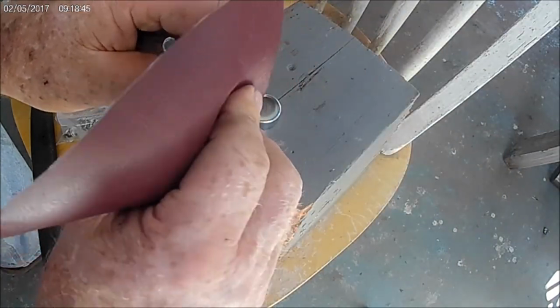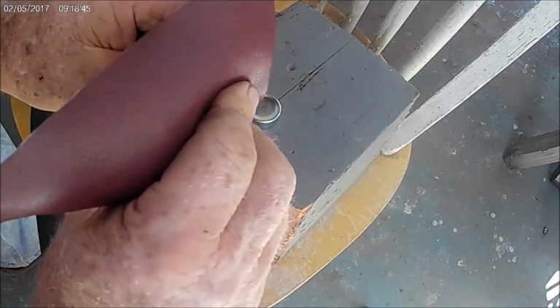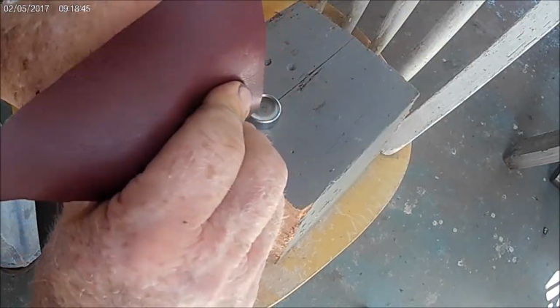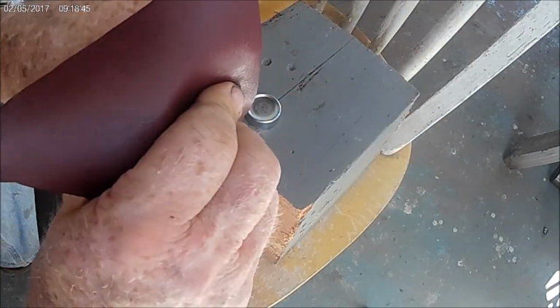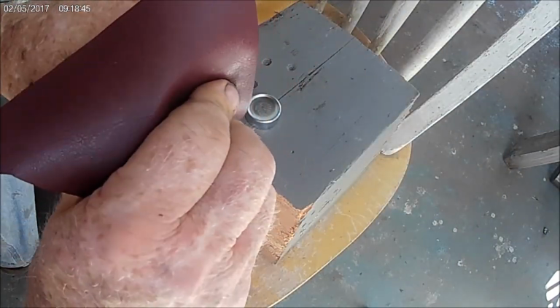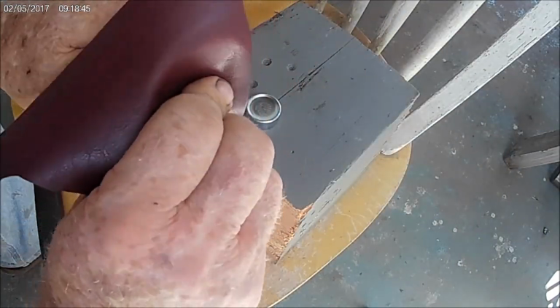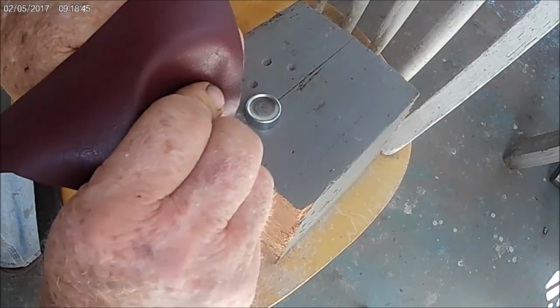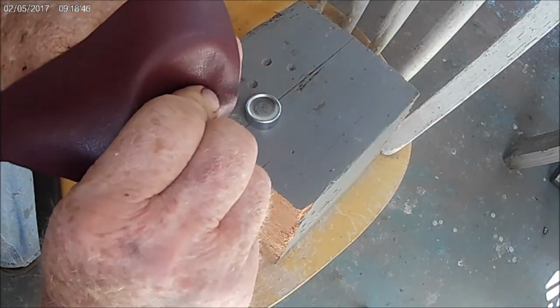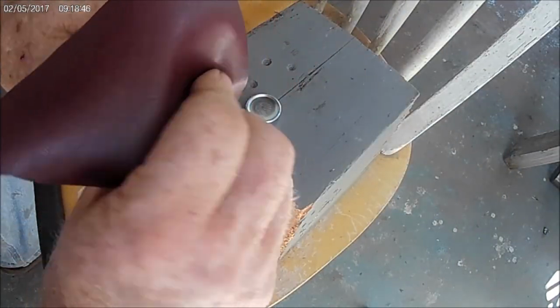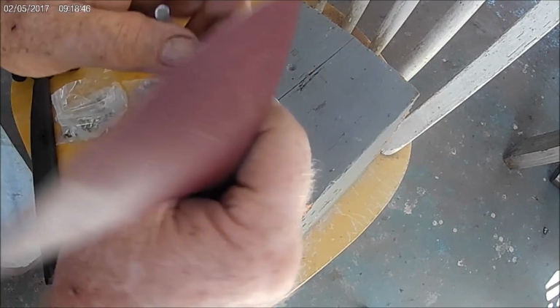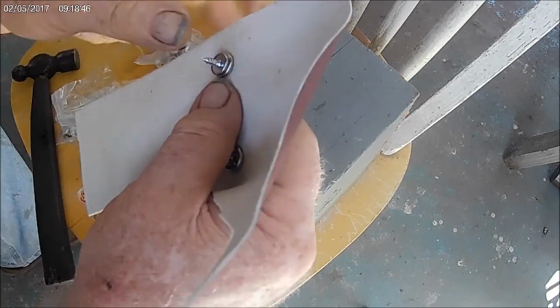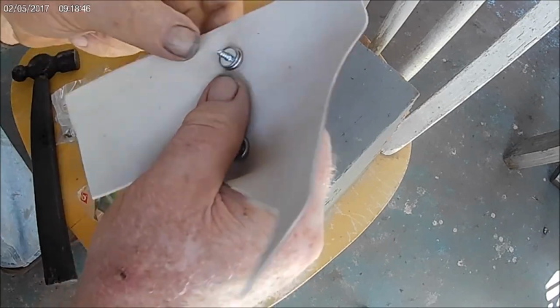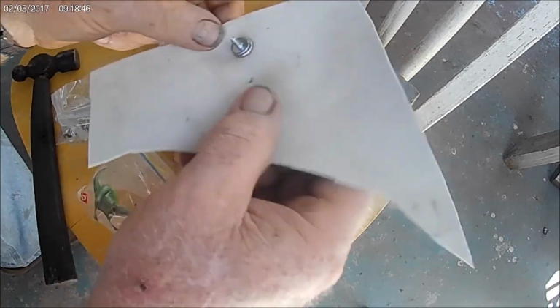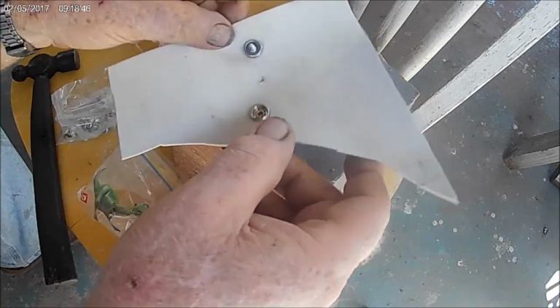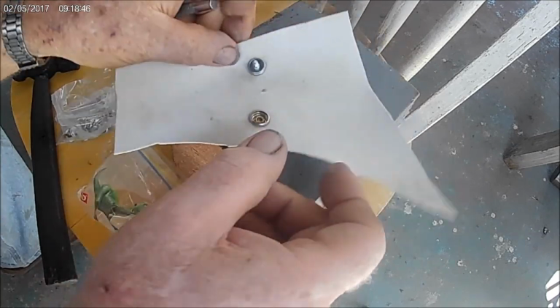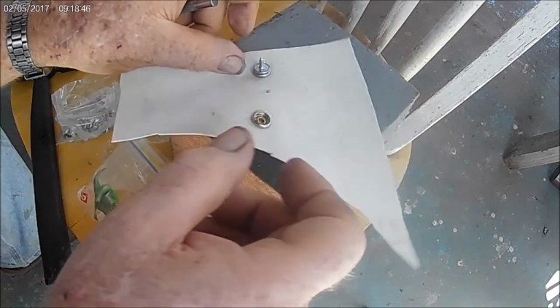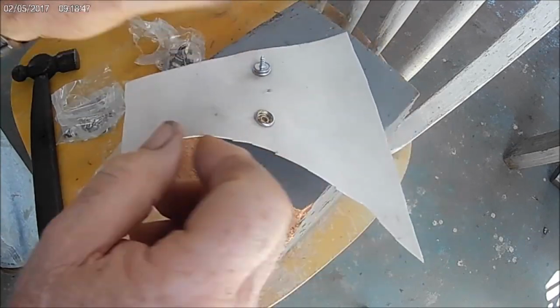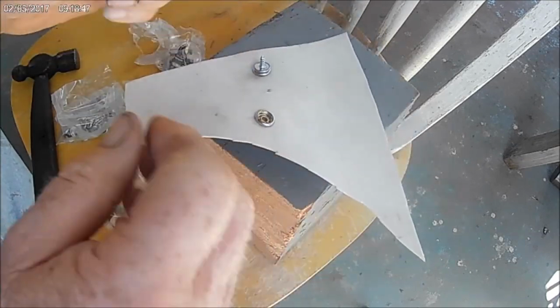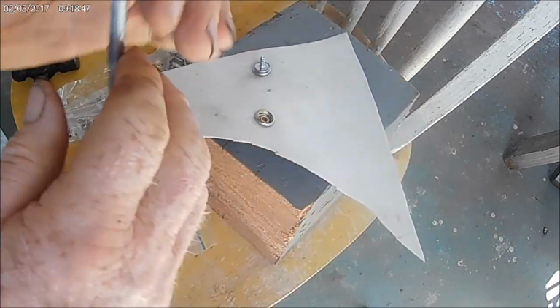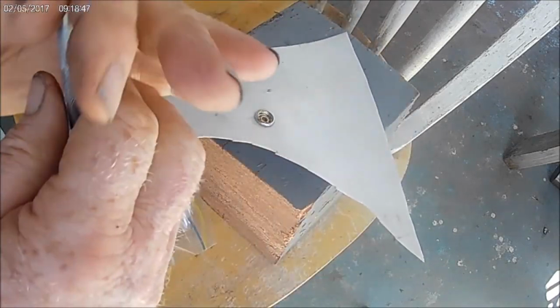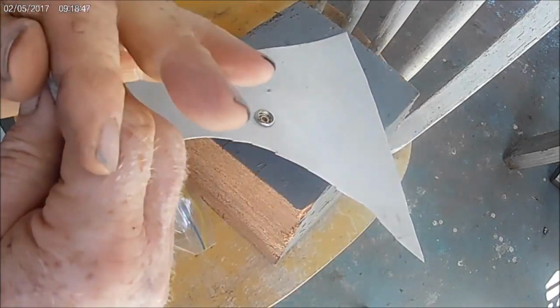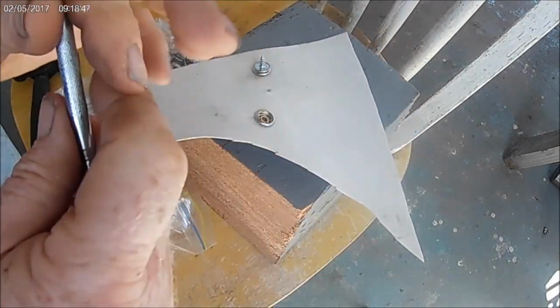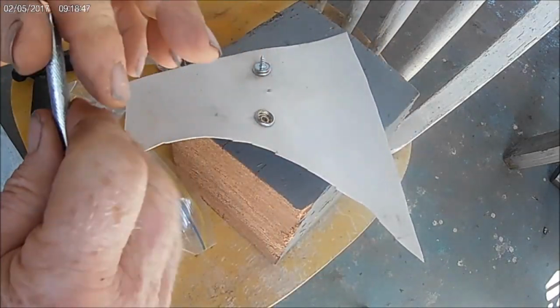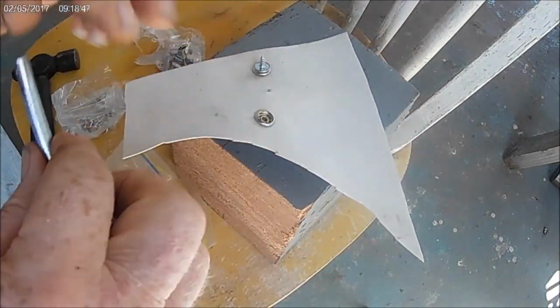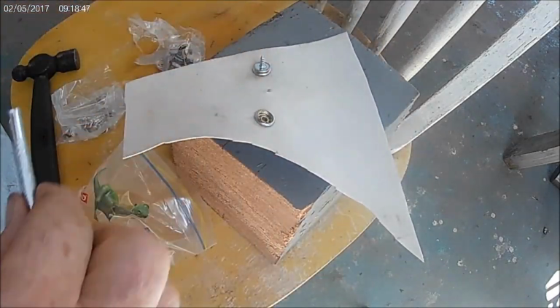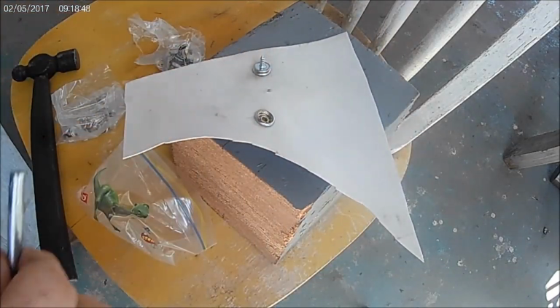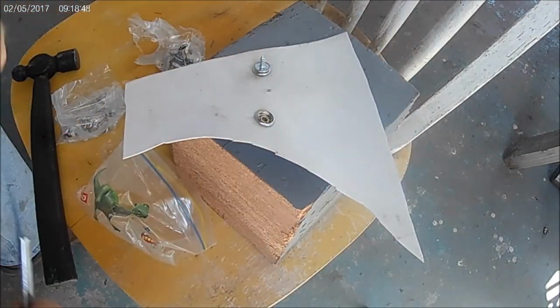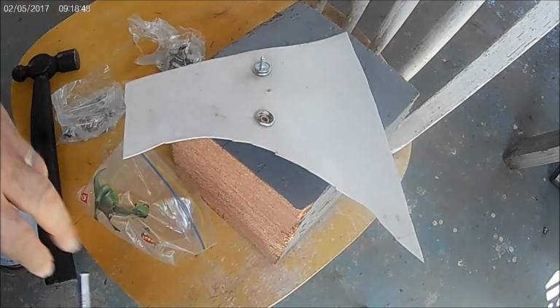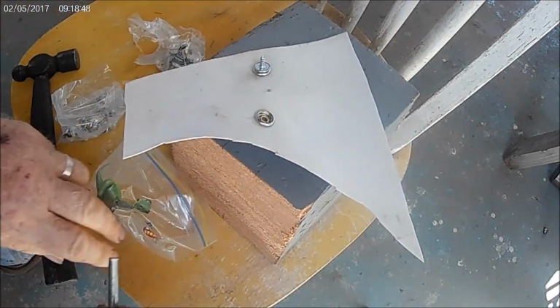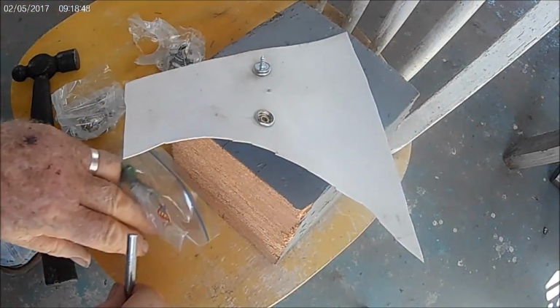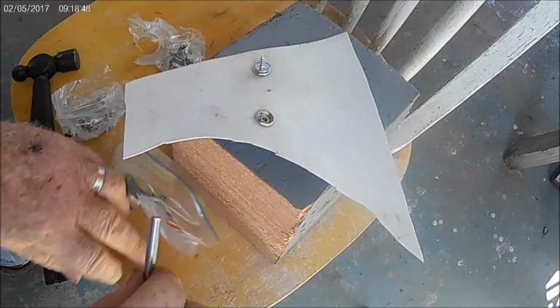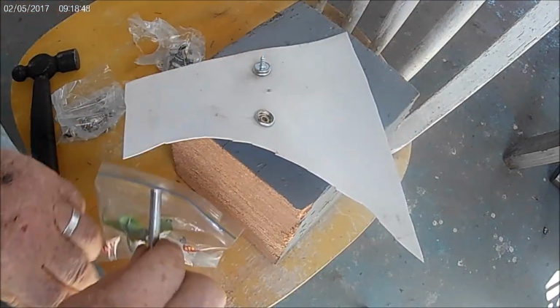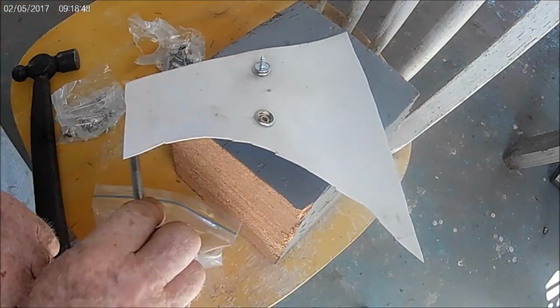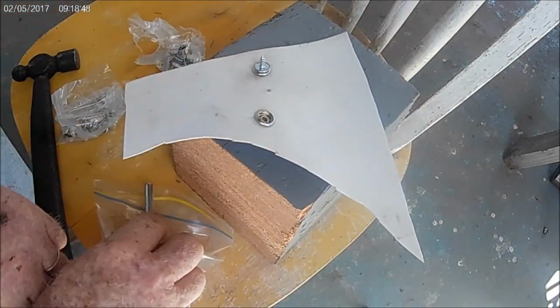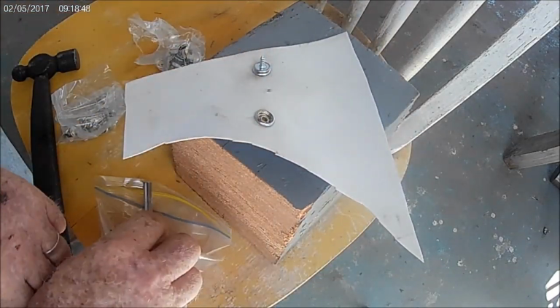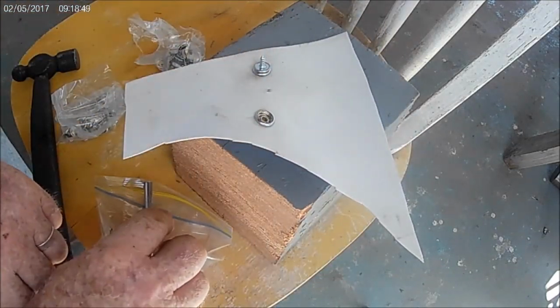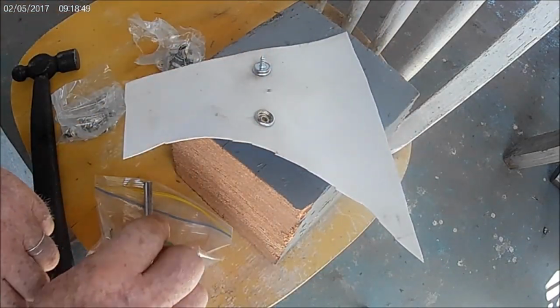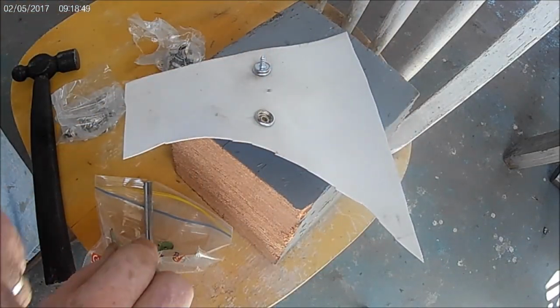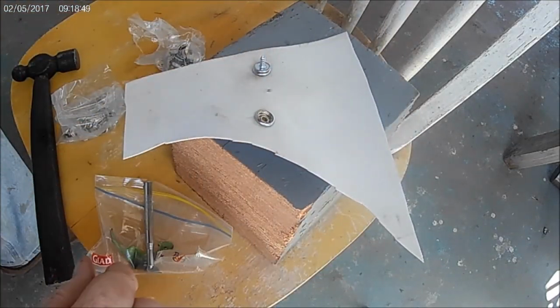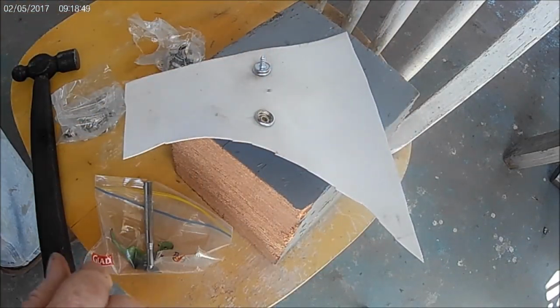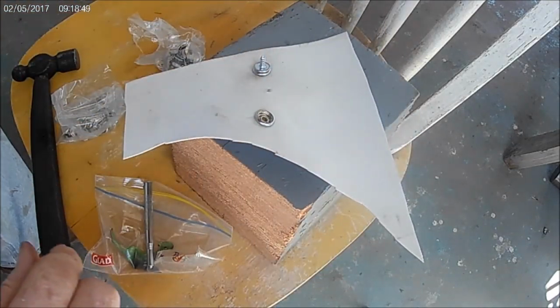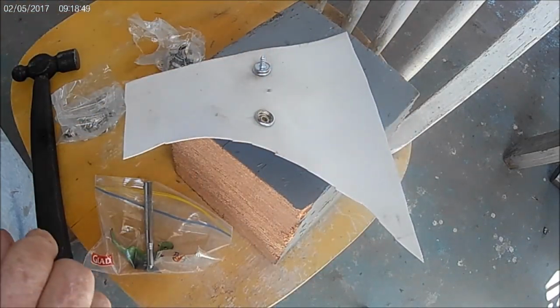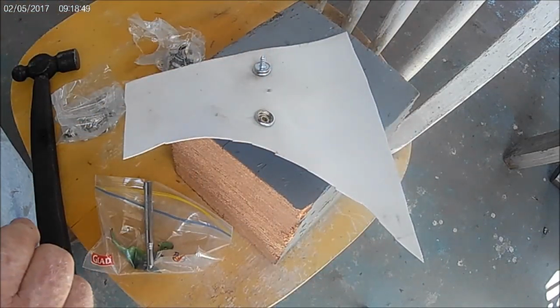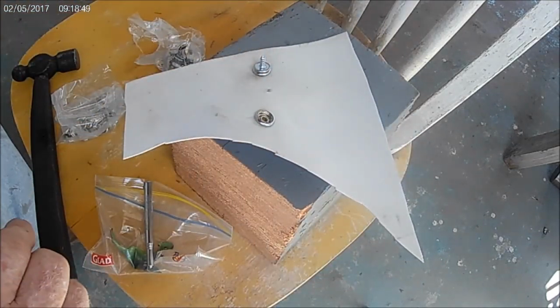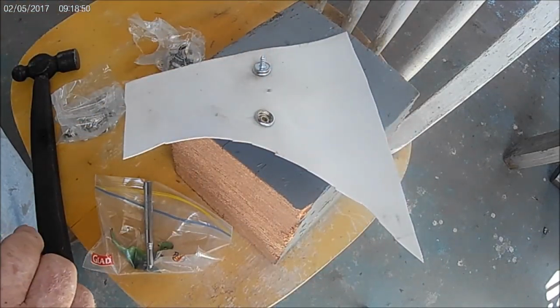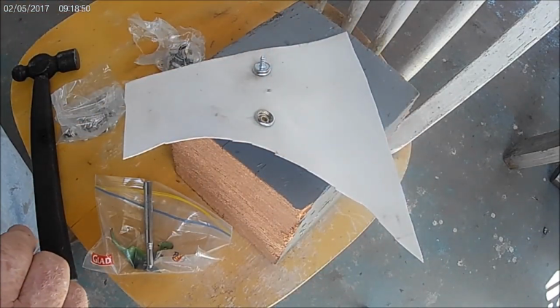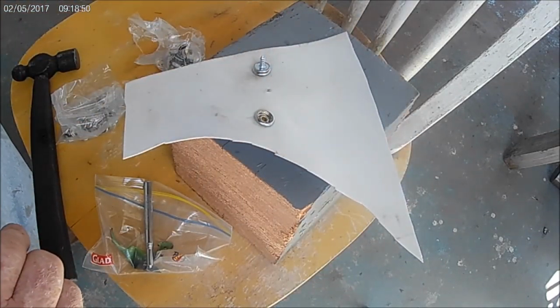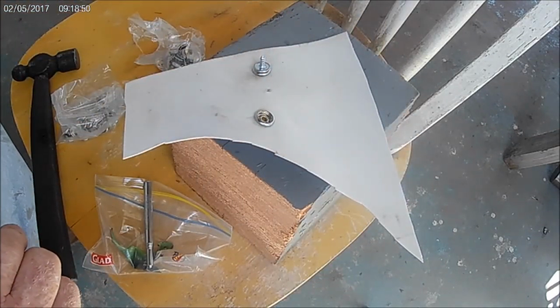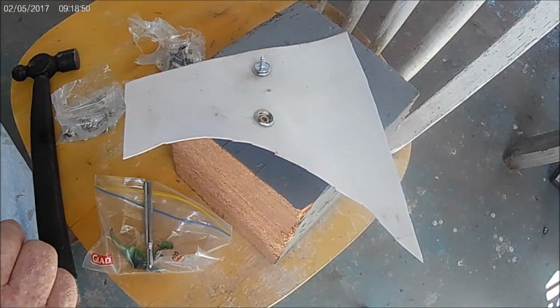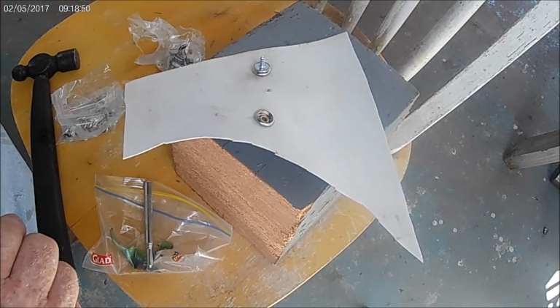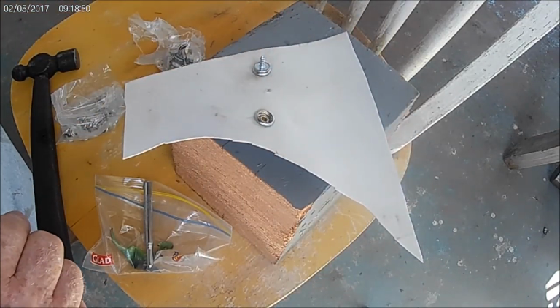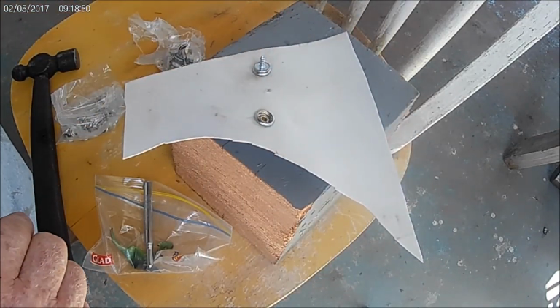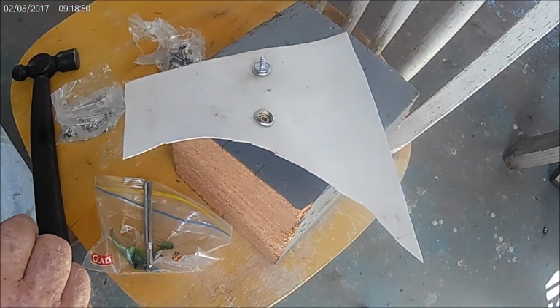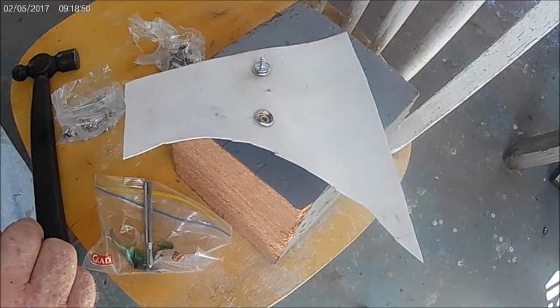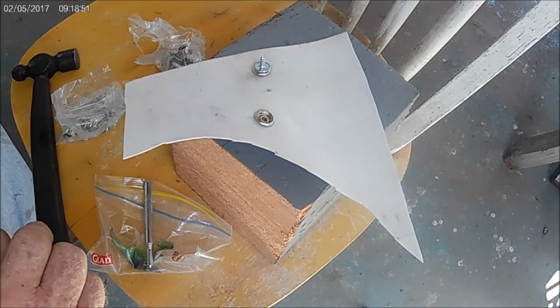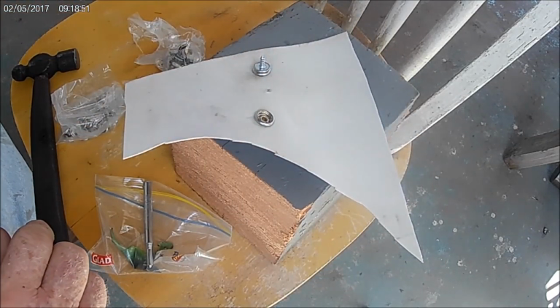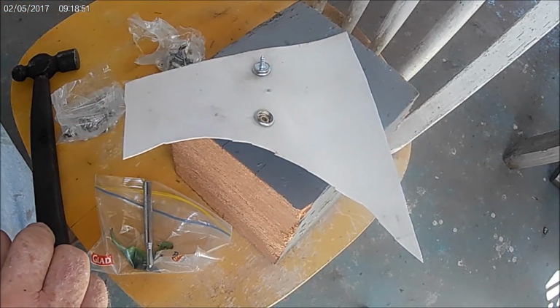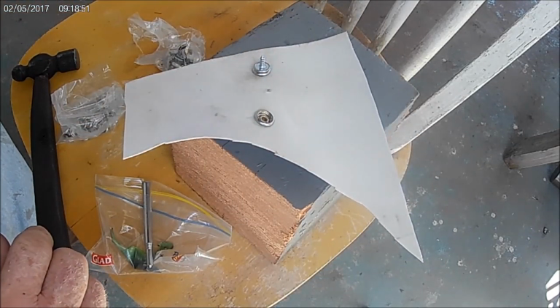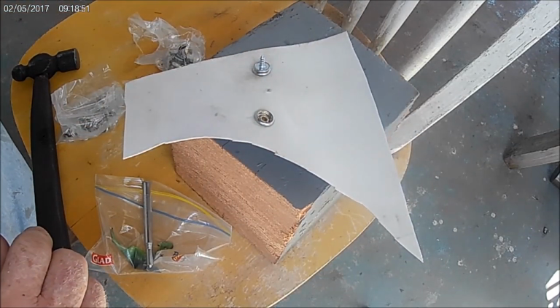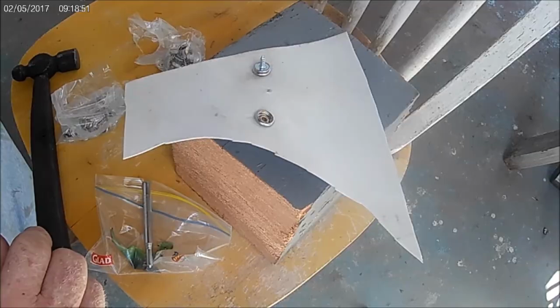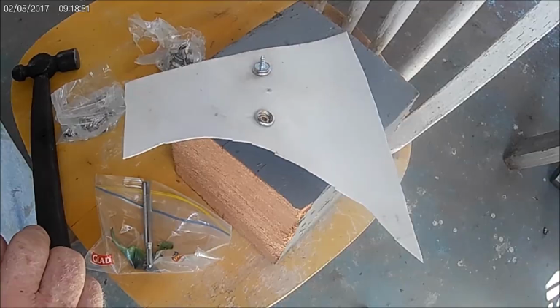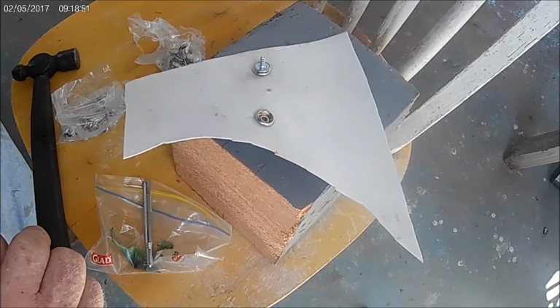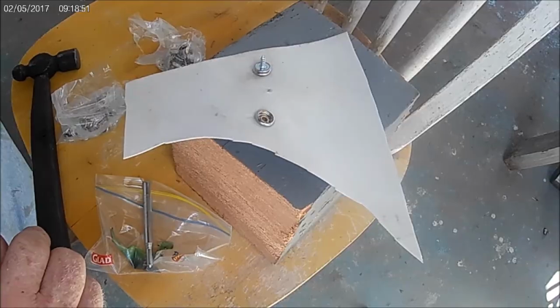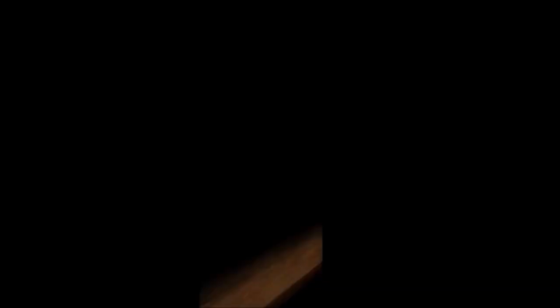All right, well that's enough of that. I just wanted to show you, if anybody didn't know how it works, that's basically the way it works. All right, that's it — thanks for watching.